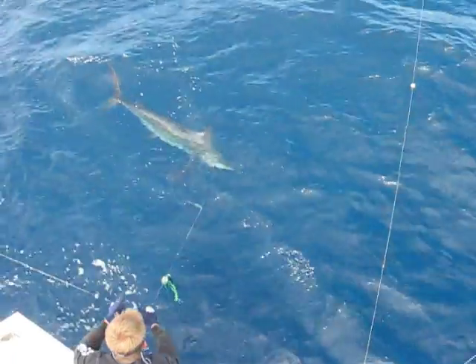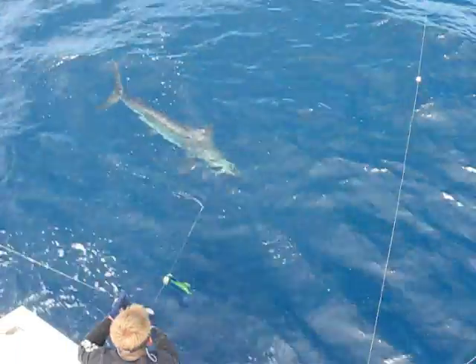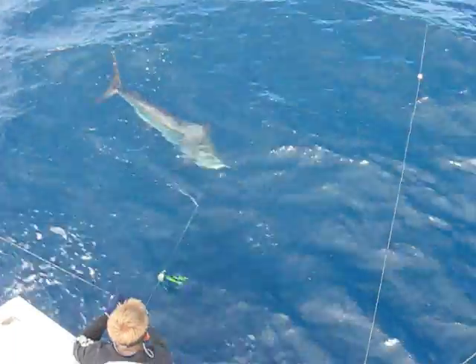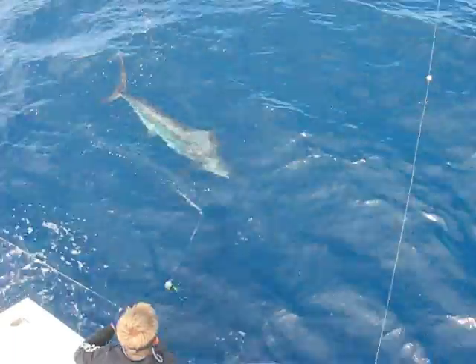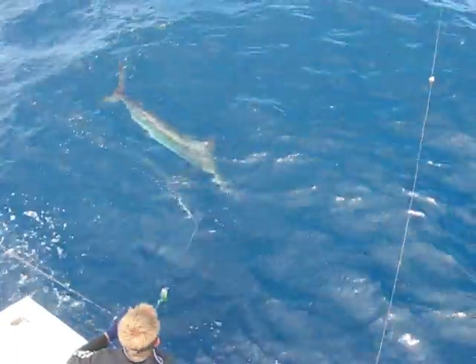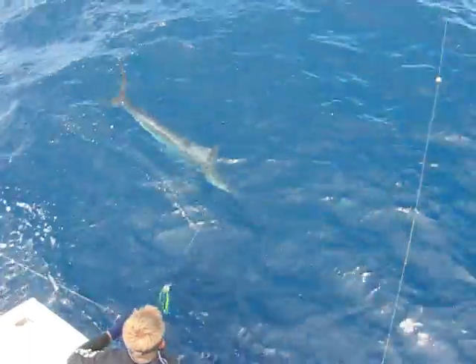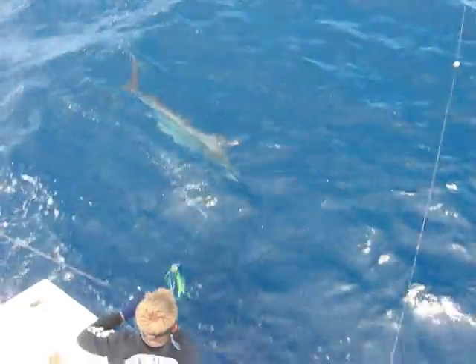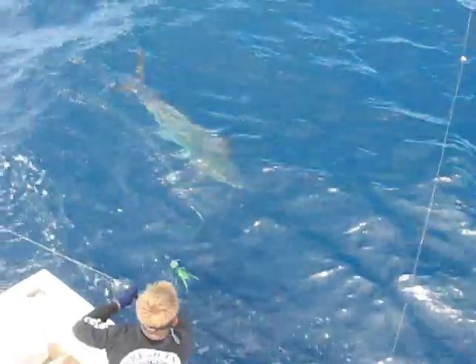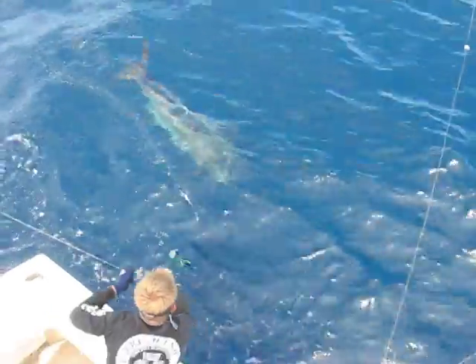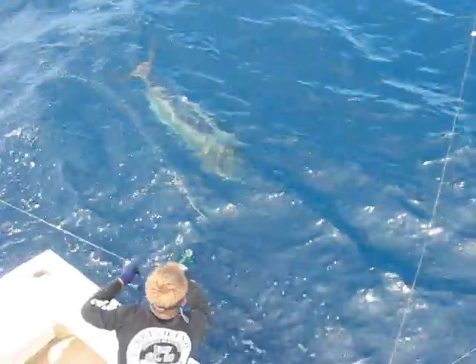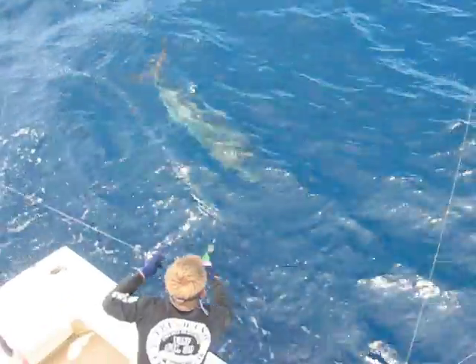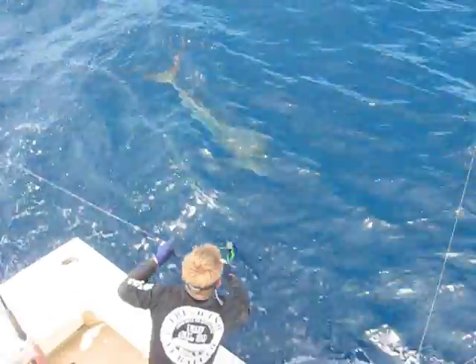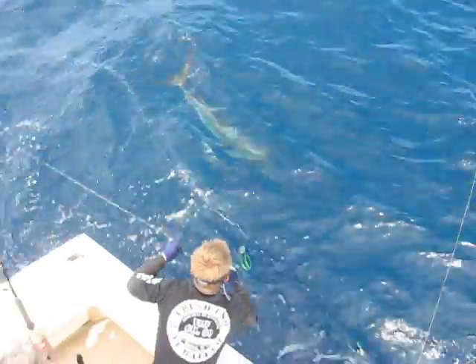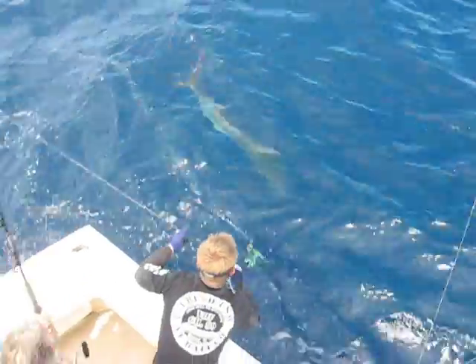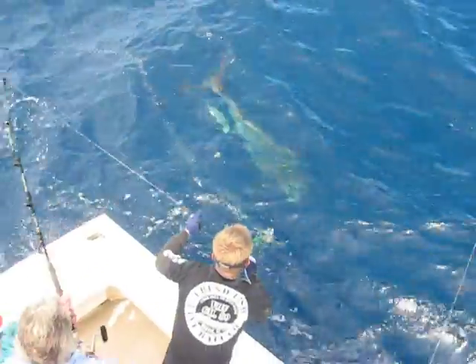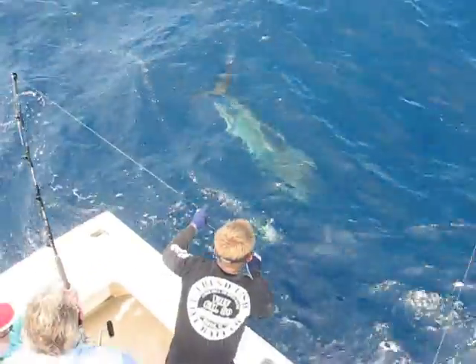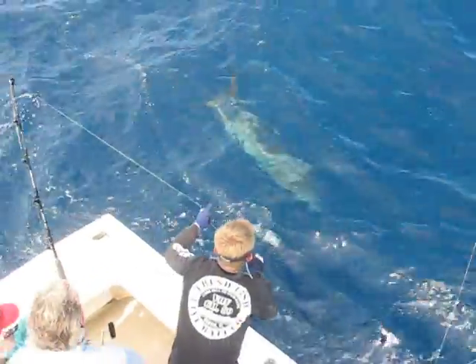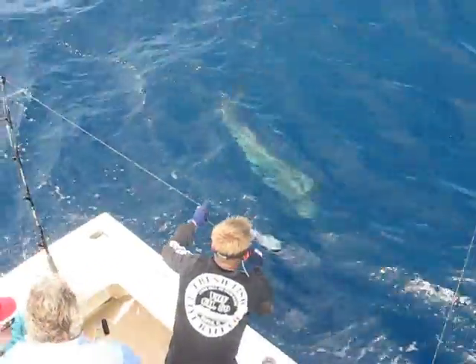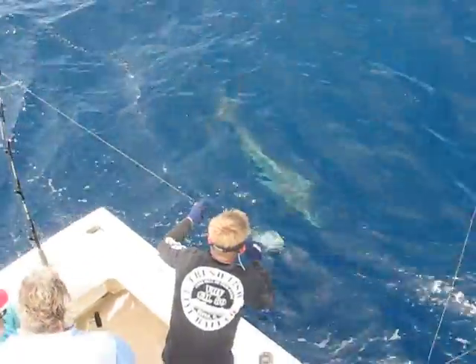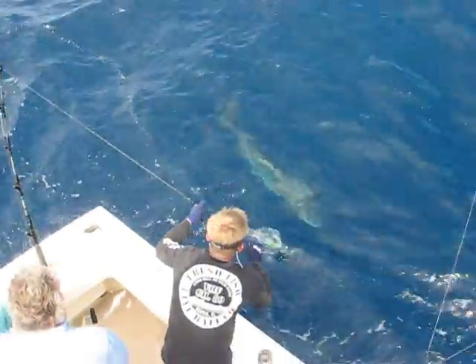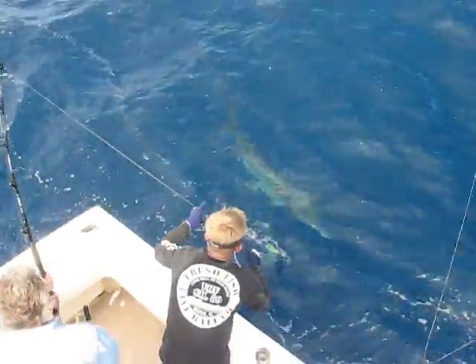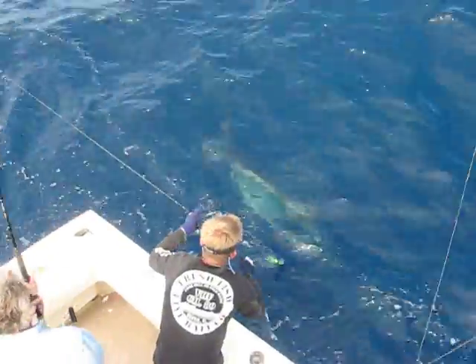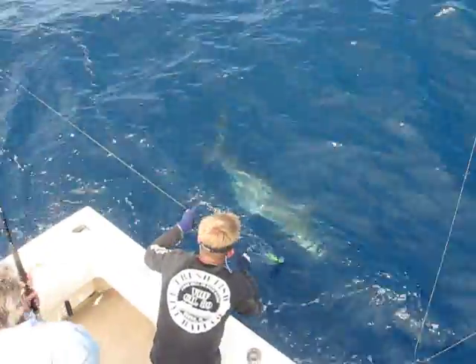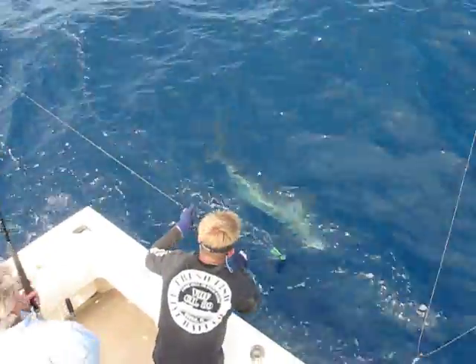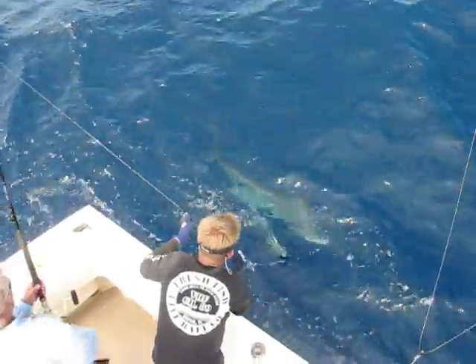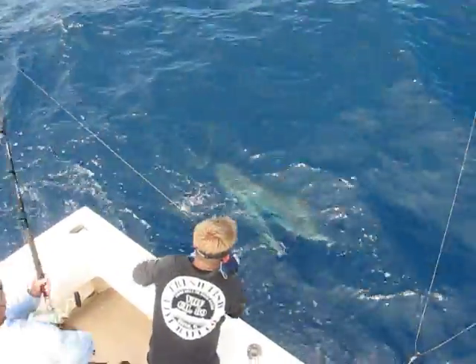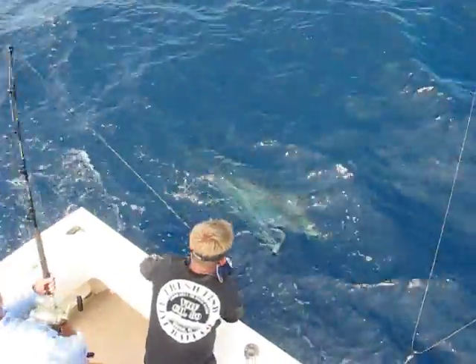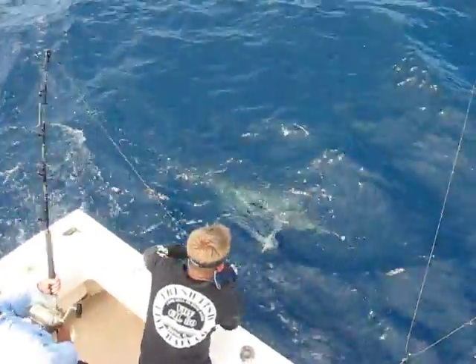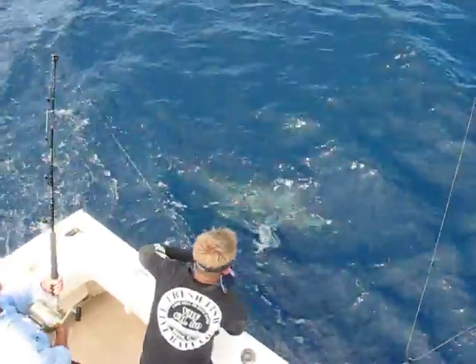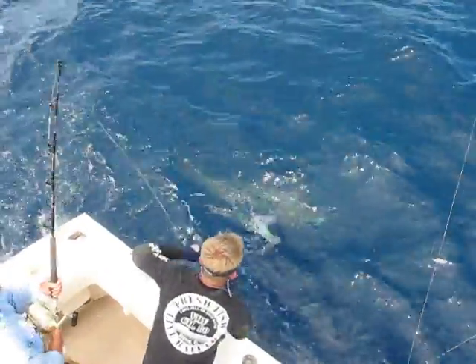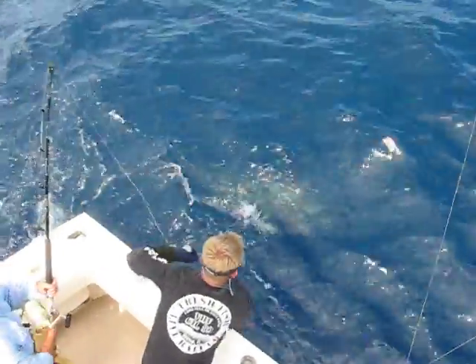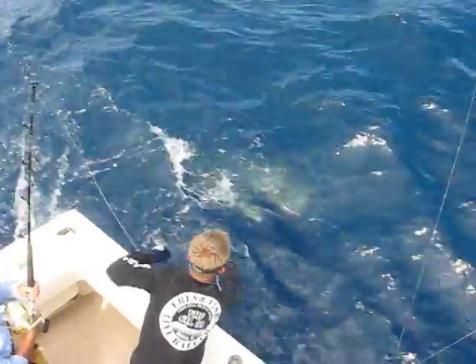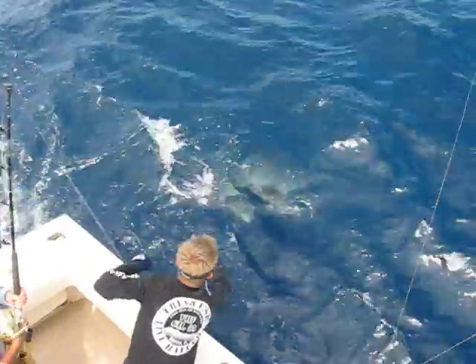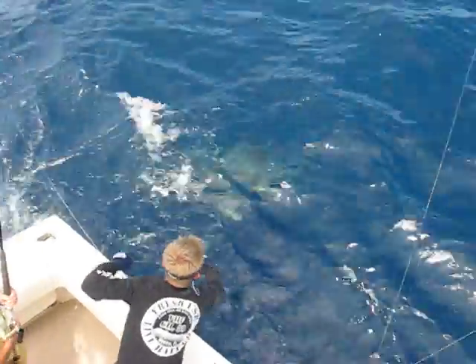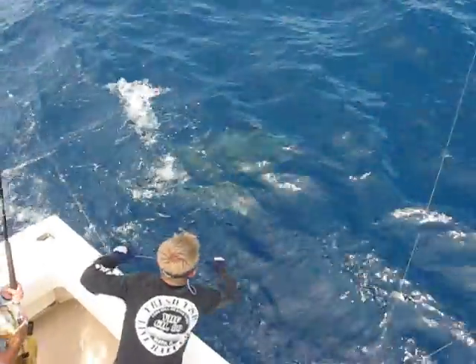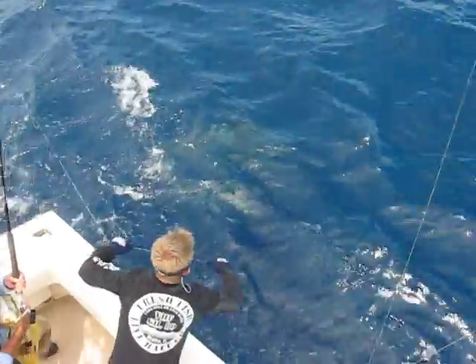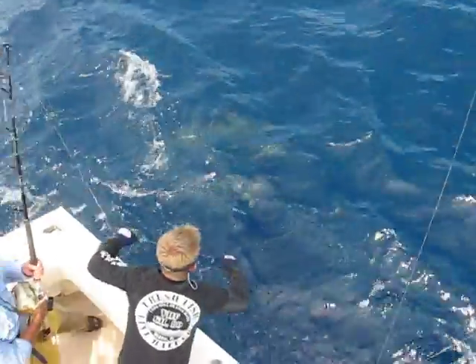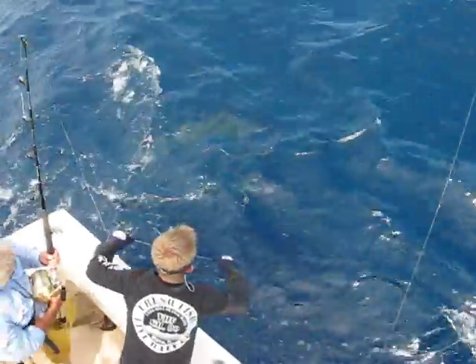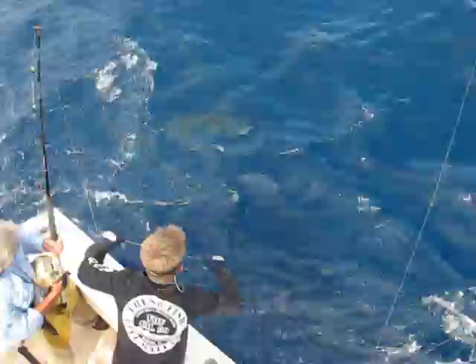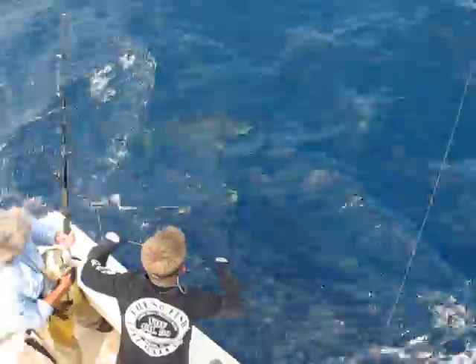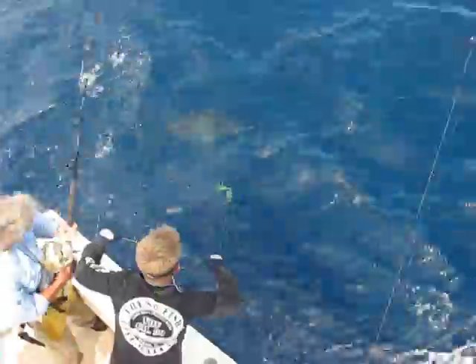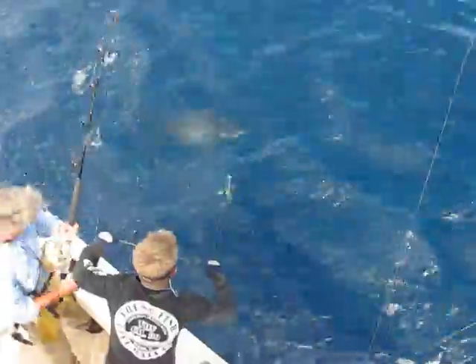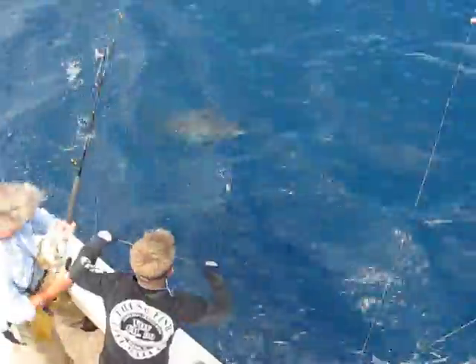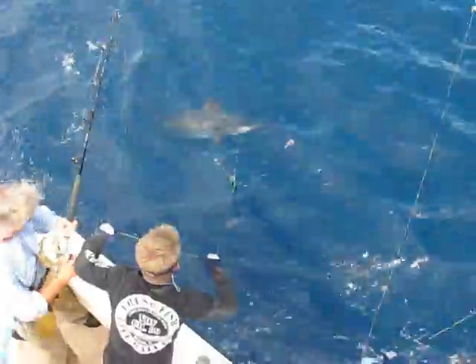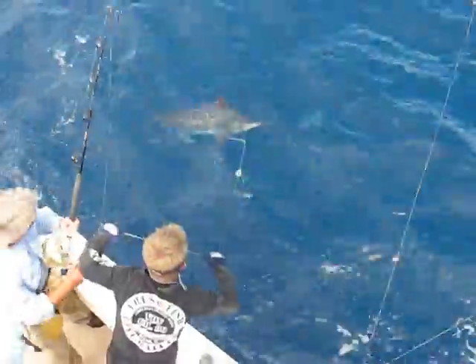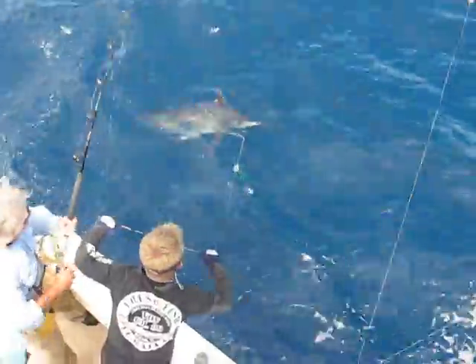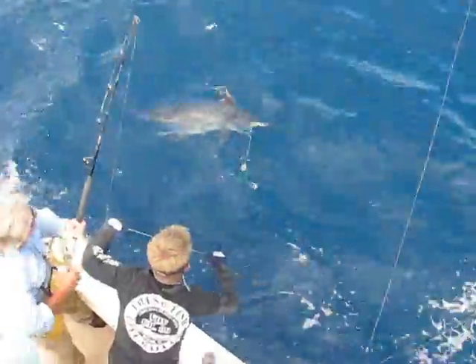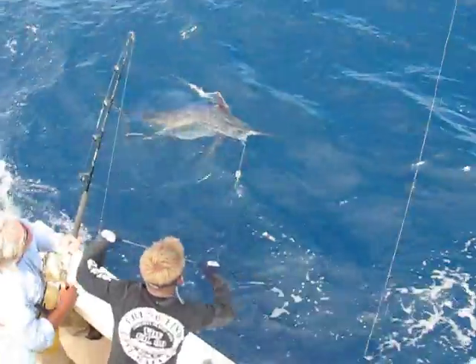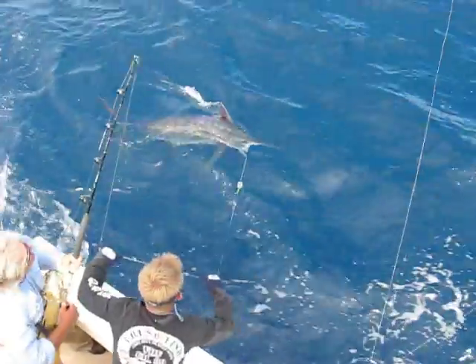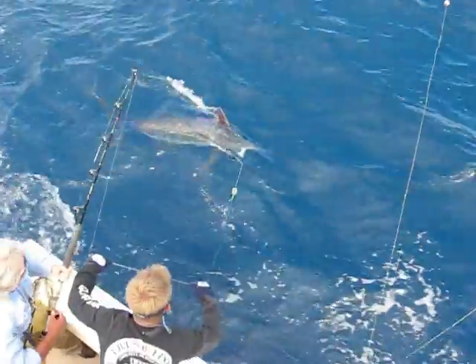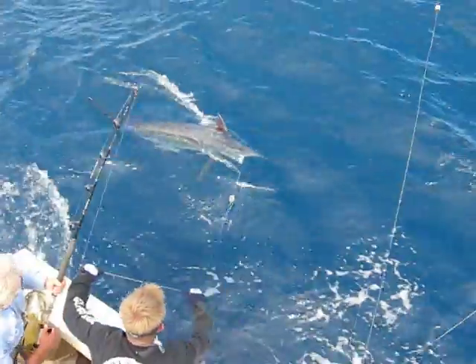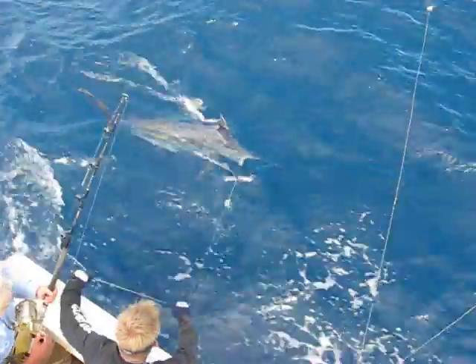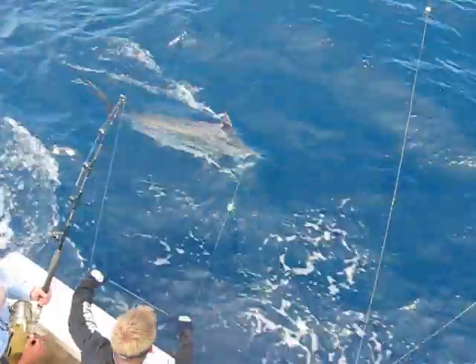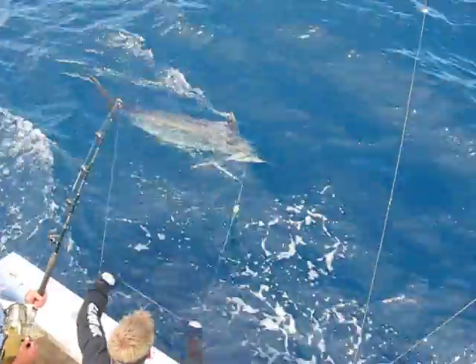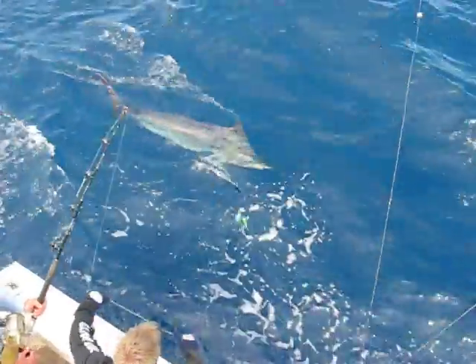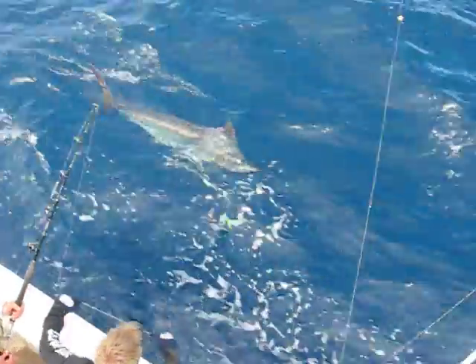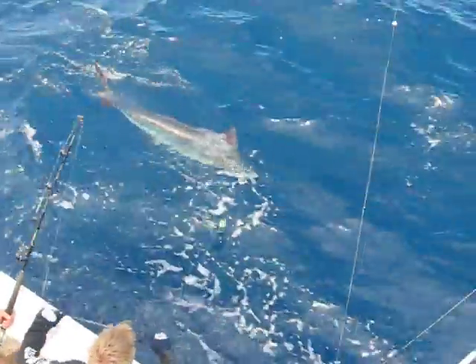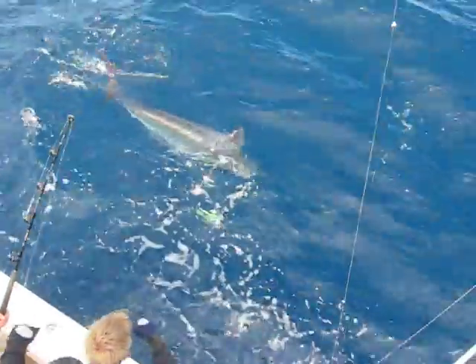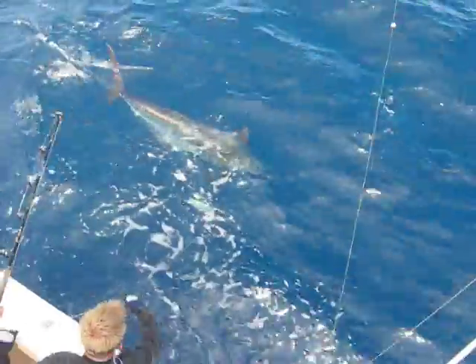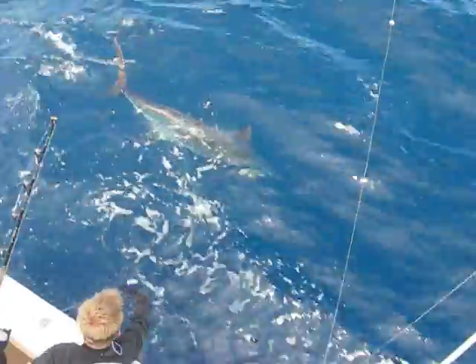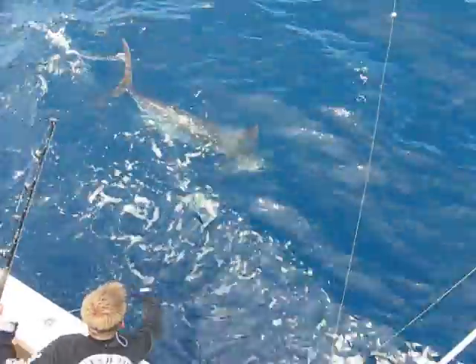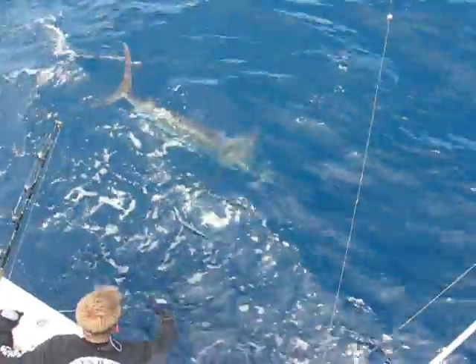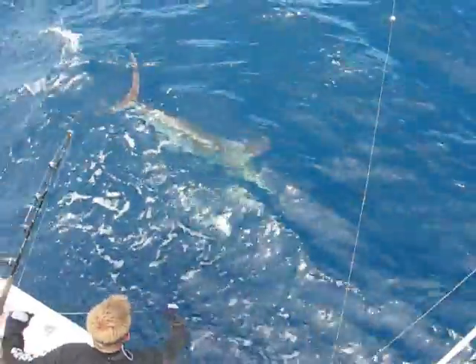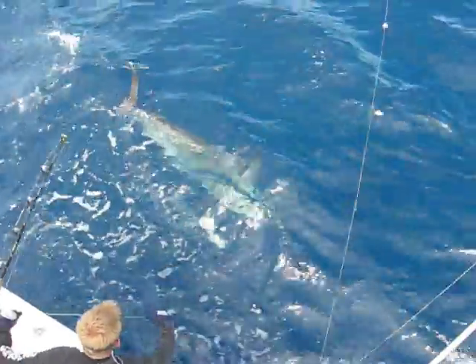Don, you need to stand right next to John so that when he gets that leader, you need to reel up that line. You need to reel up that line. Pretty fish.